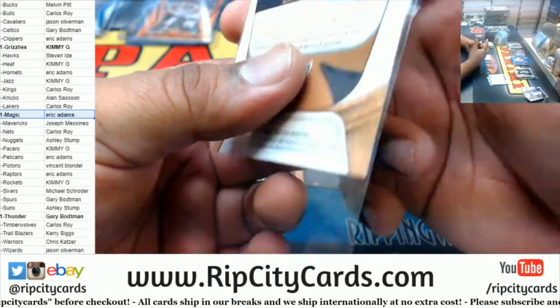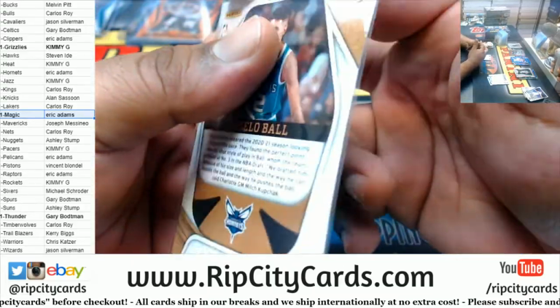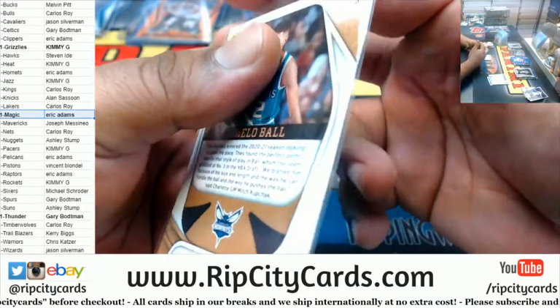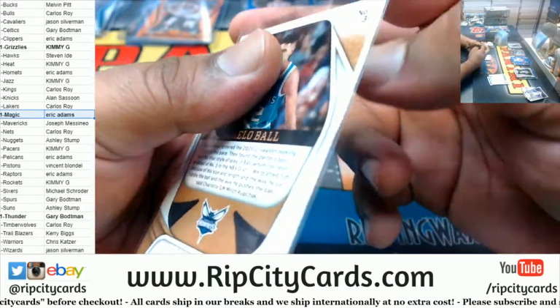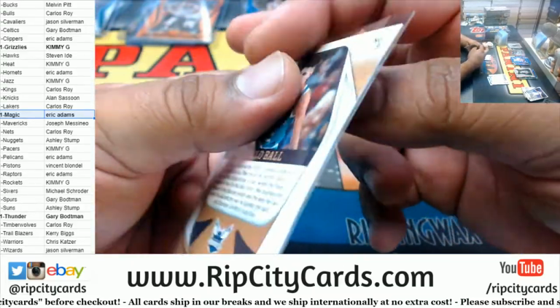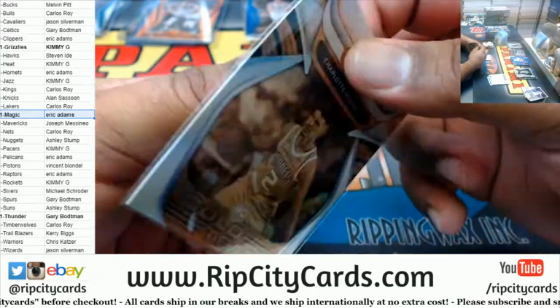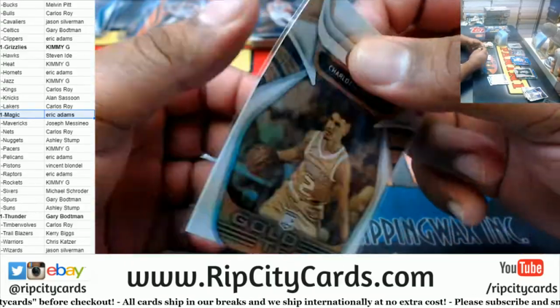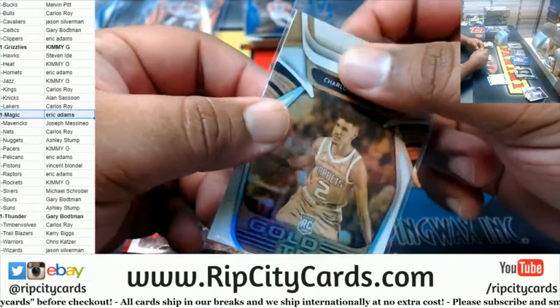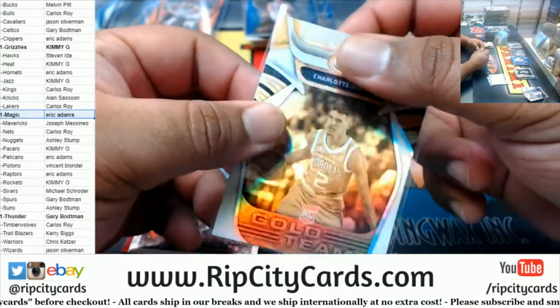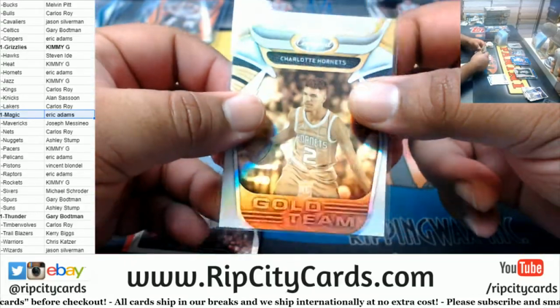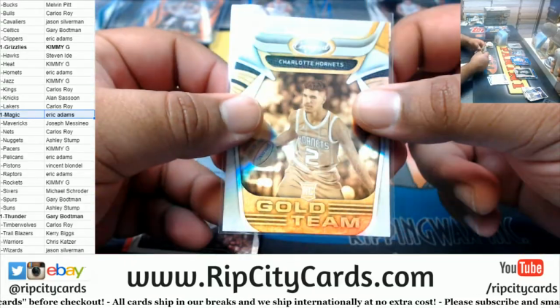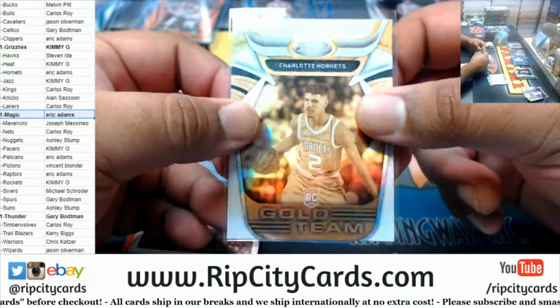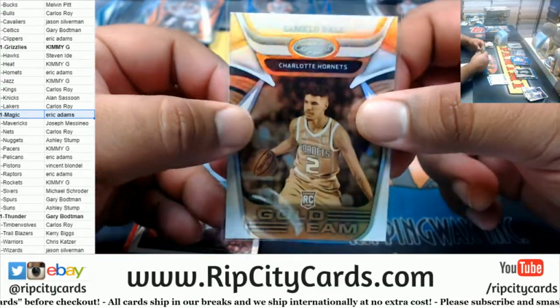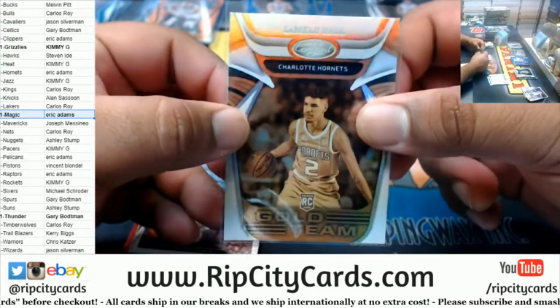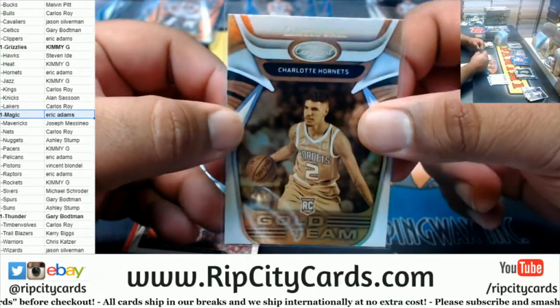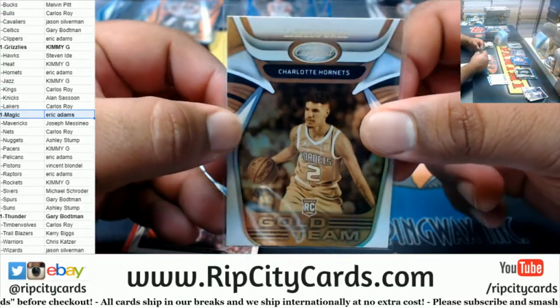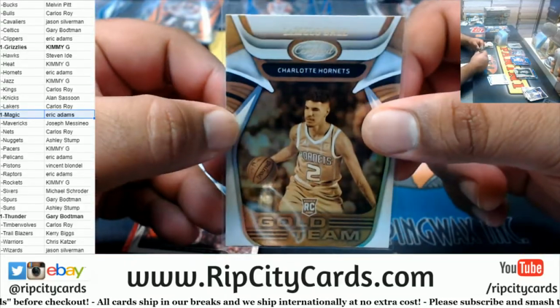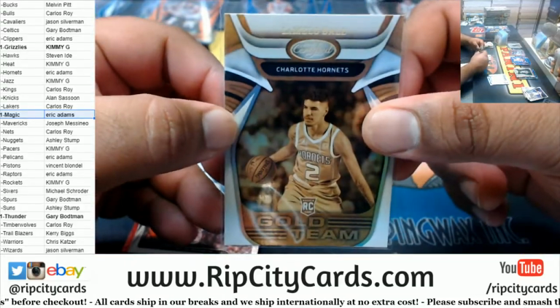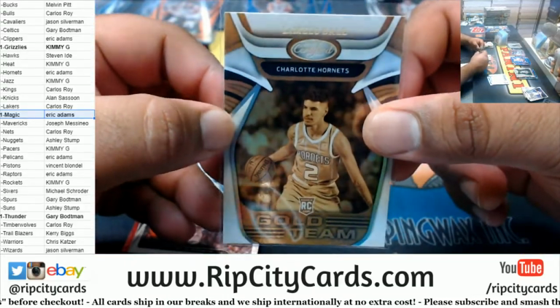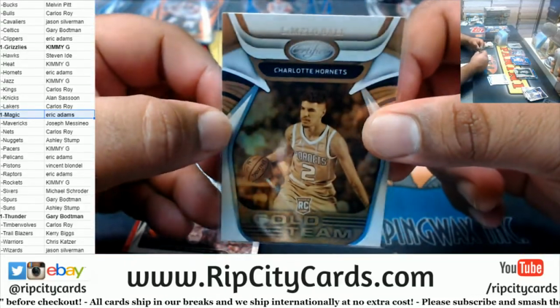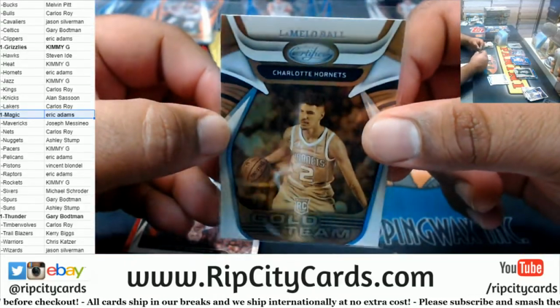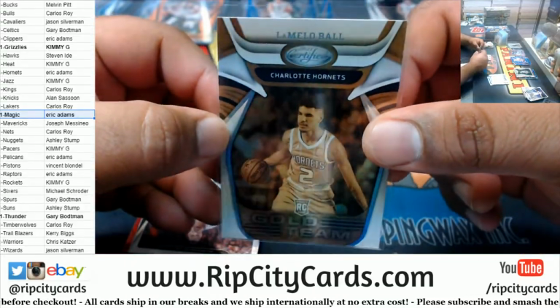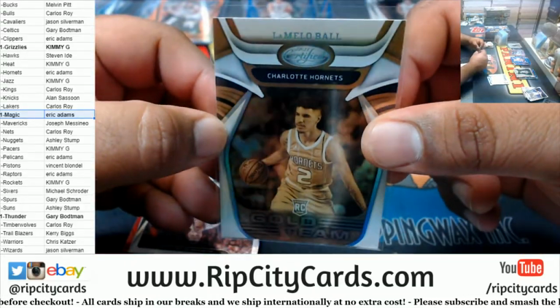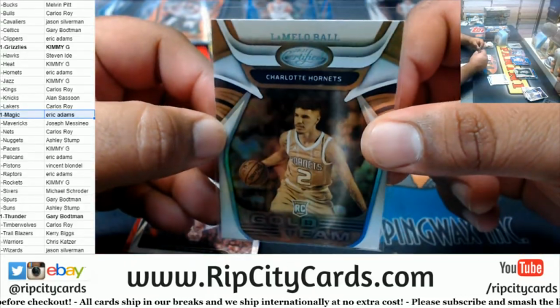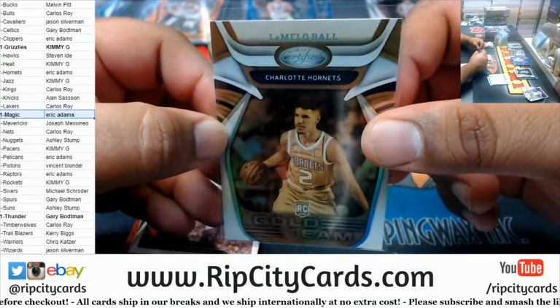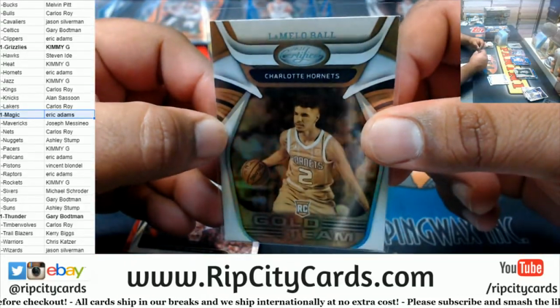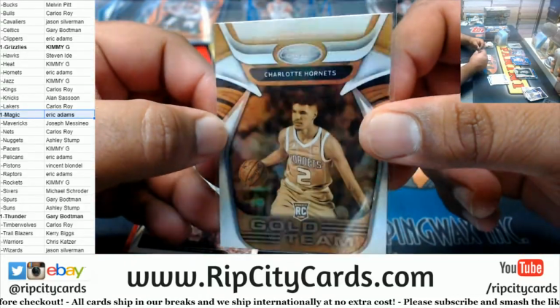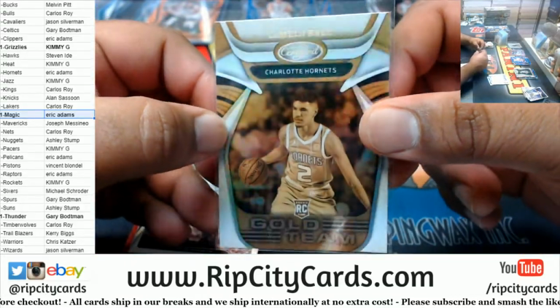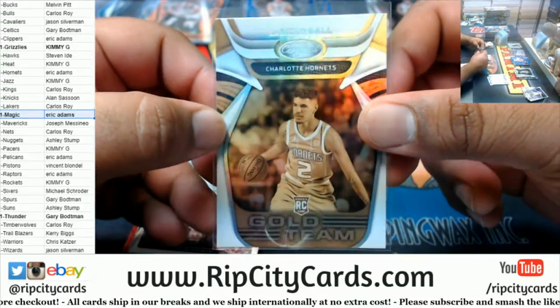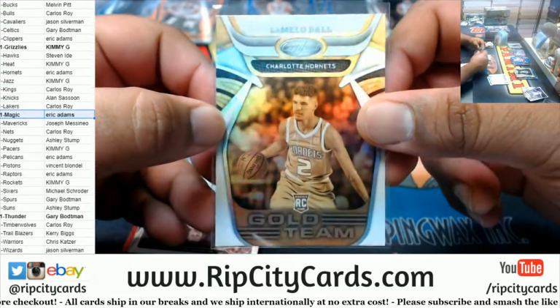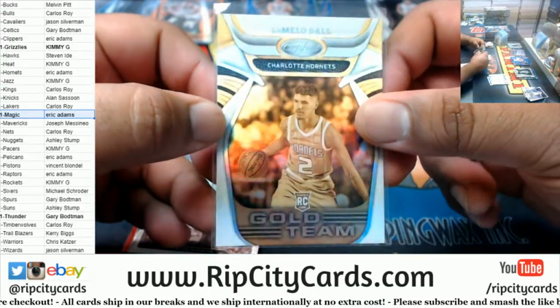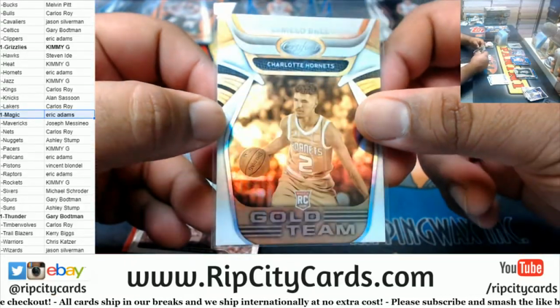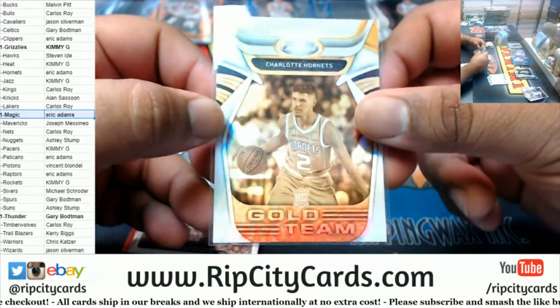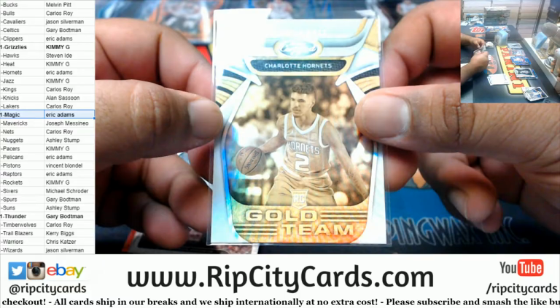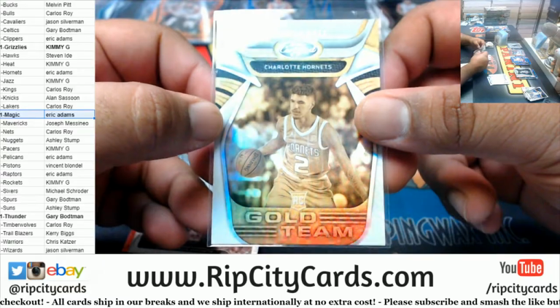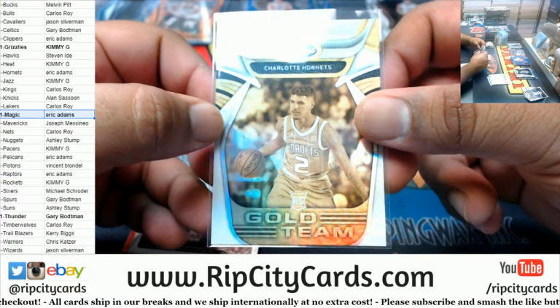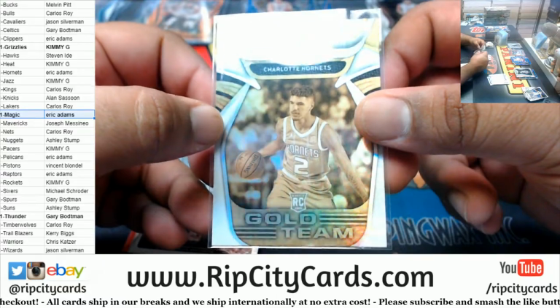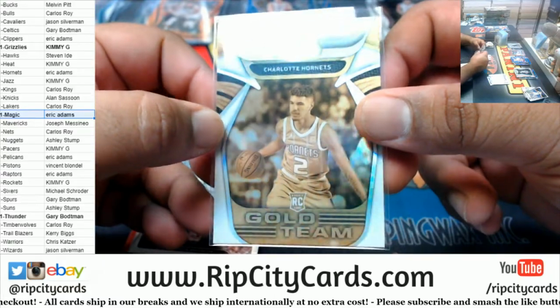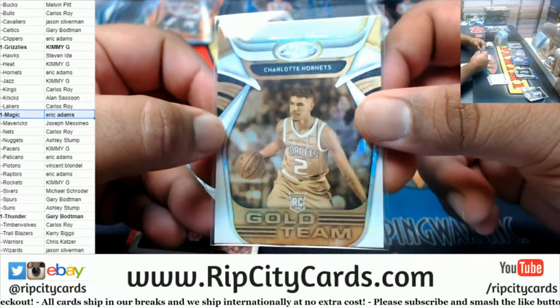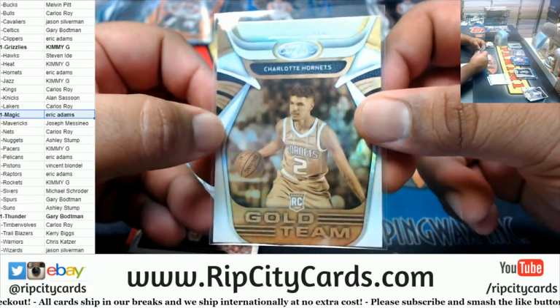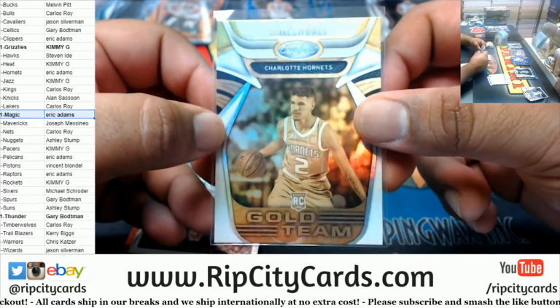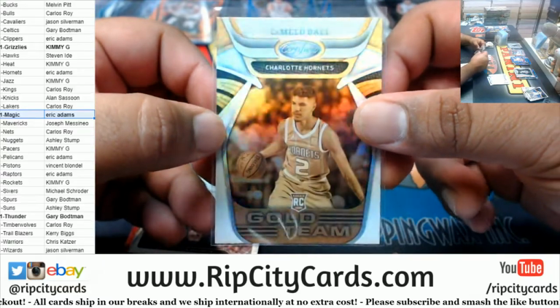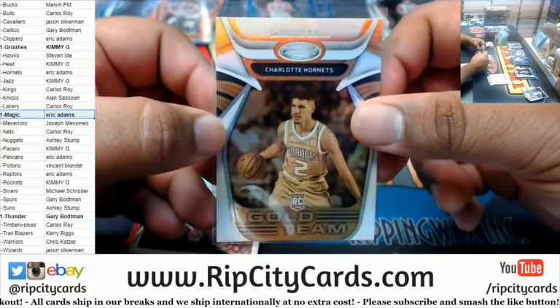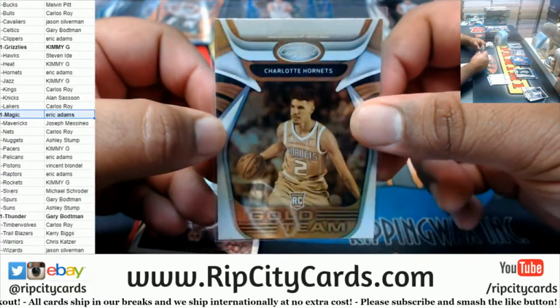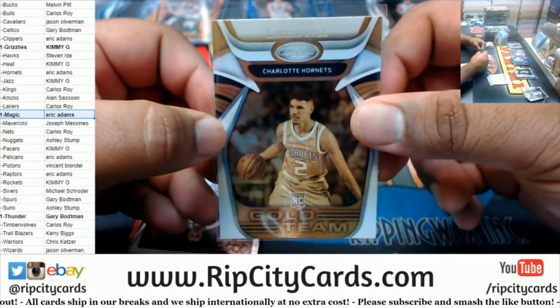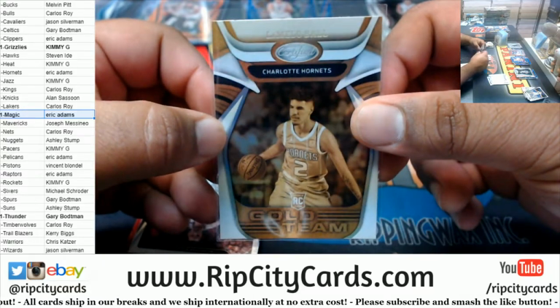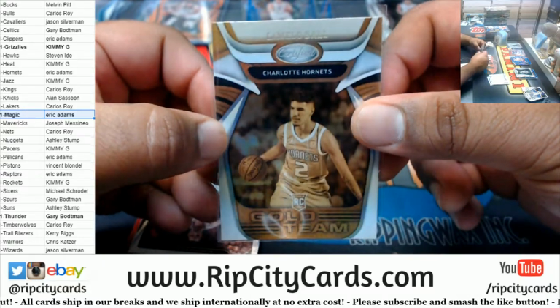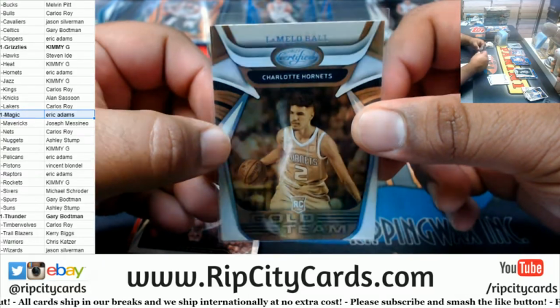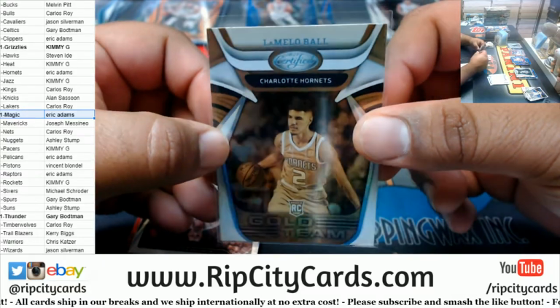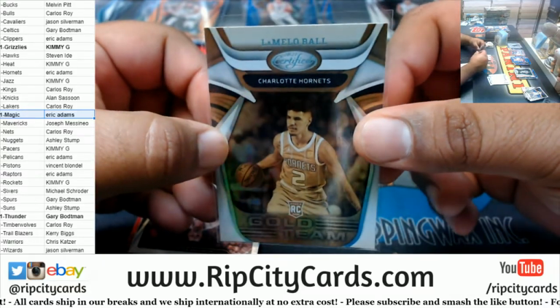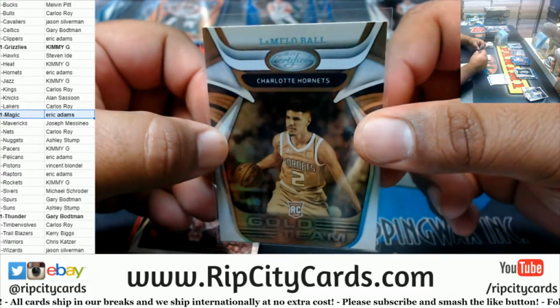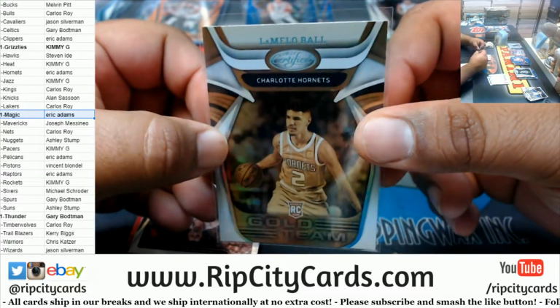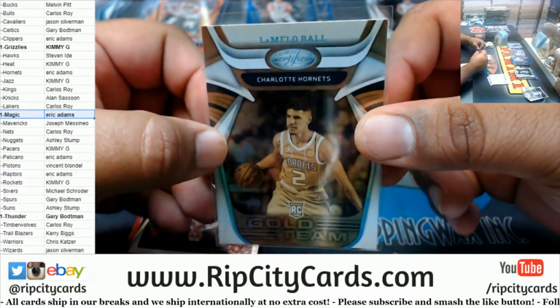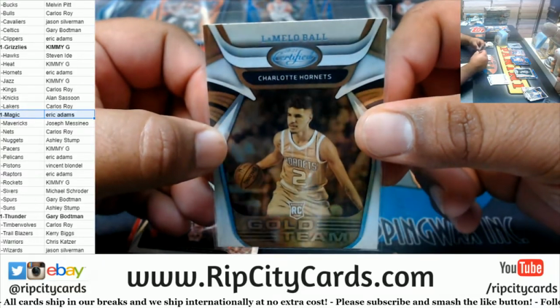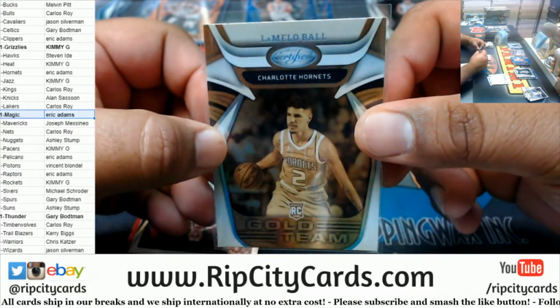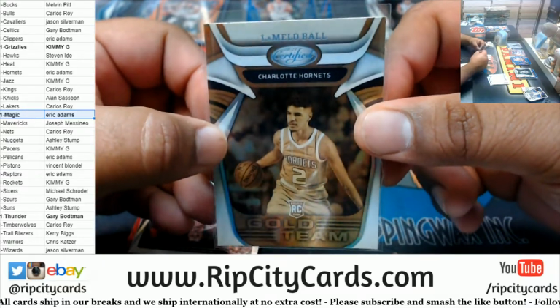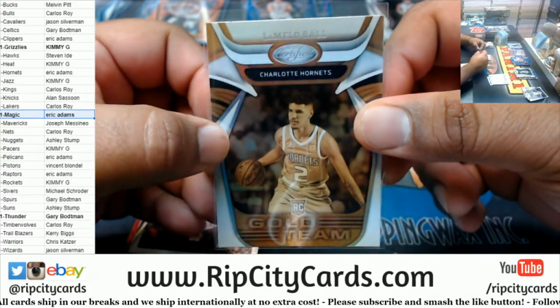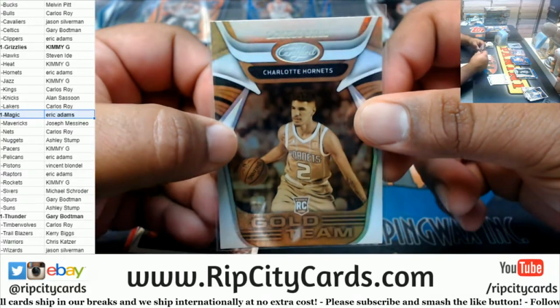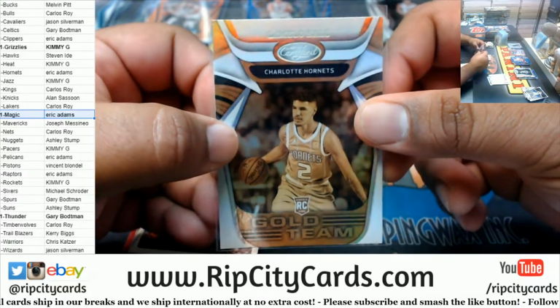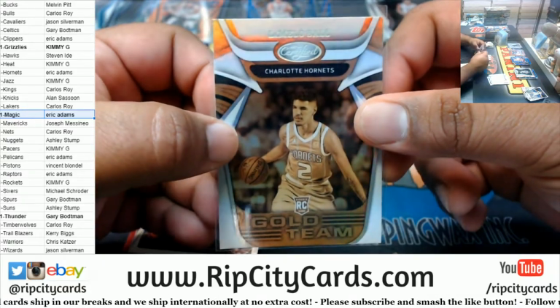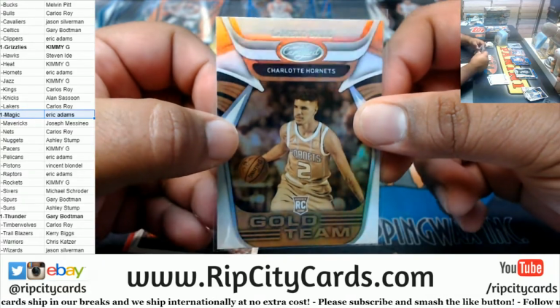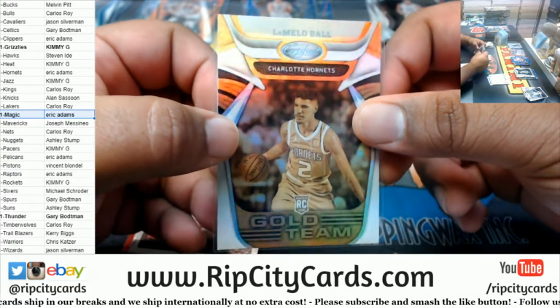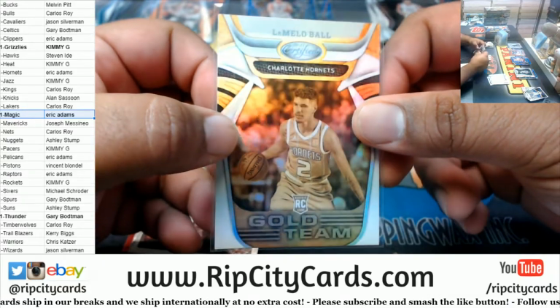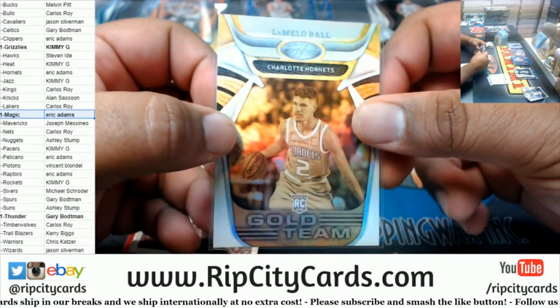Unfortunately it's not autographed and it's not numbered, but that's still got to be worth like ten dollars — just kidding, very nice.